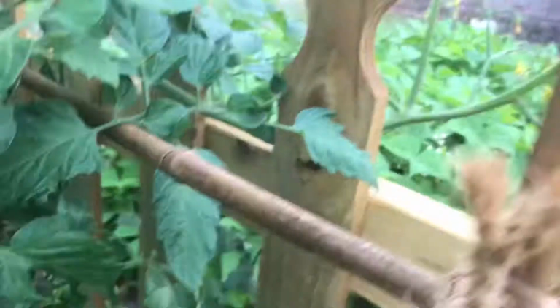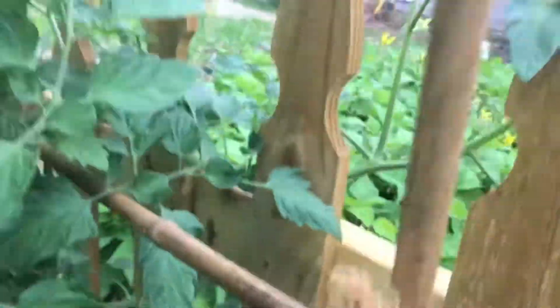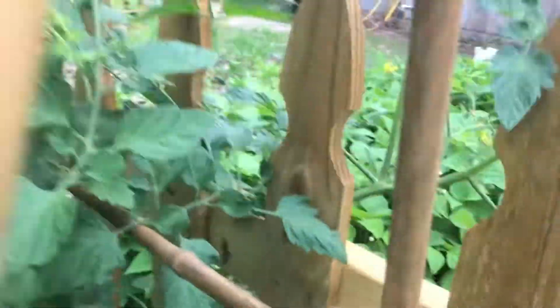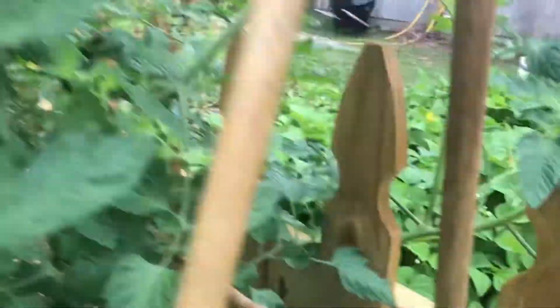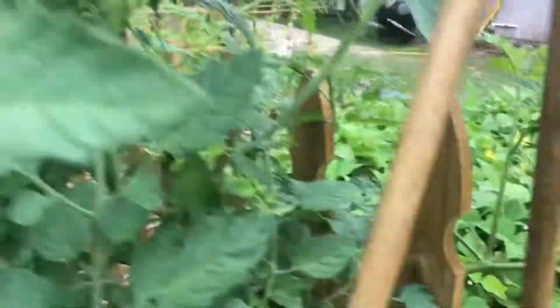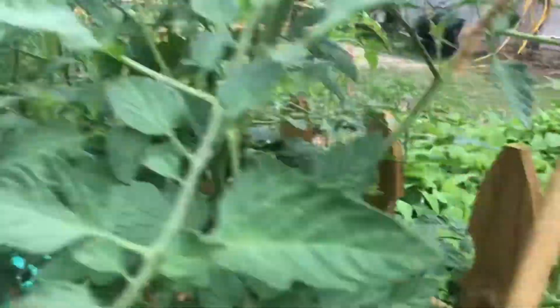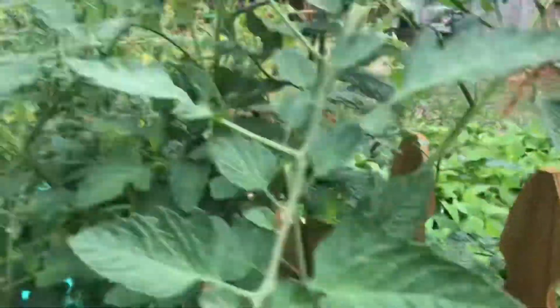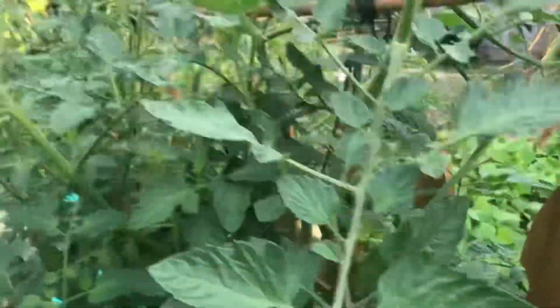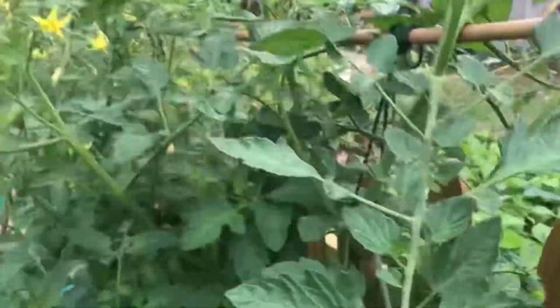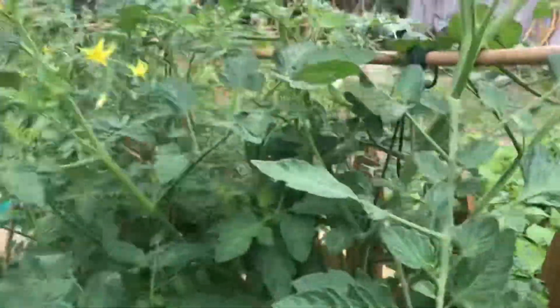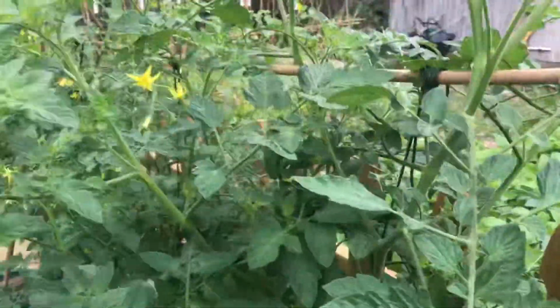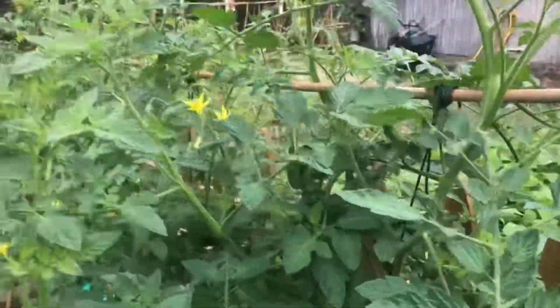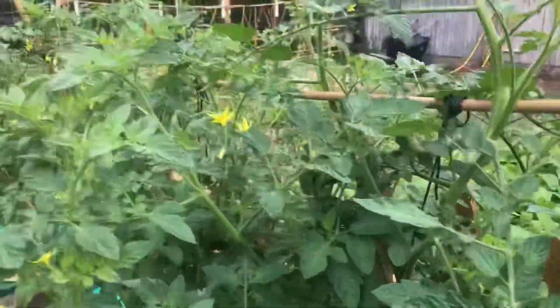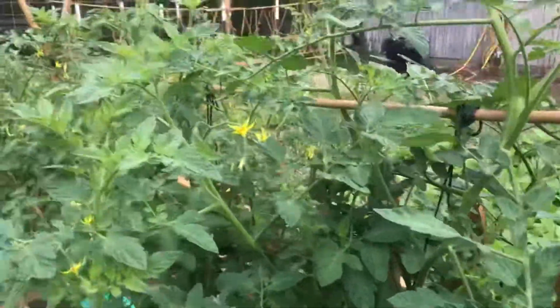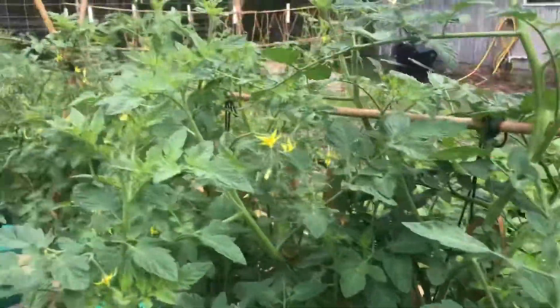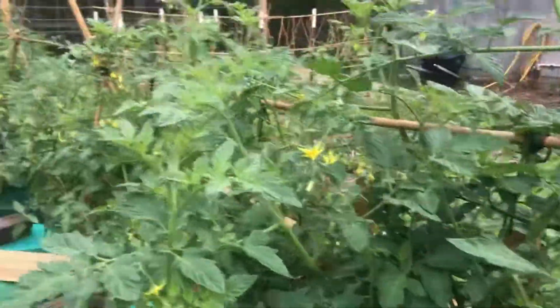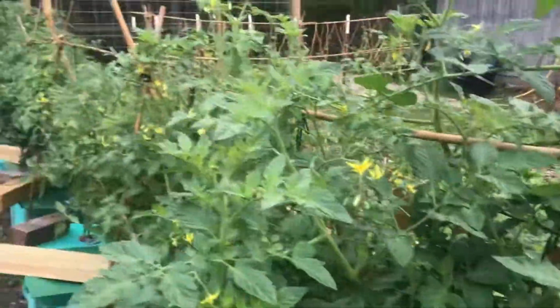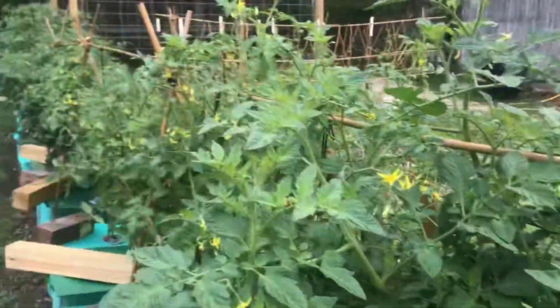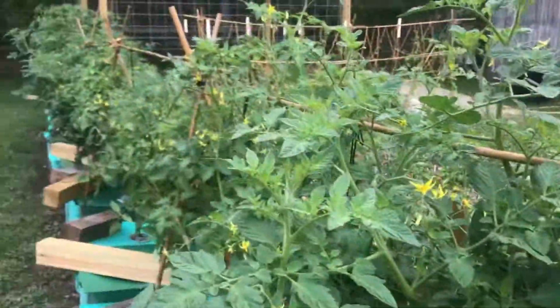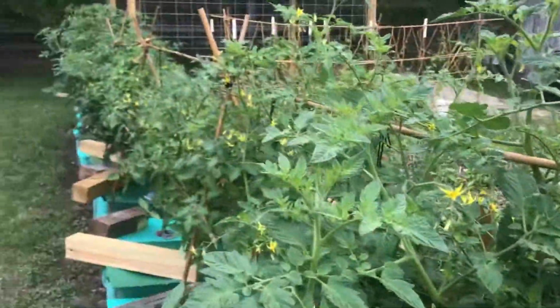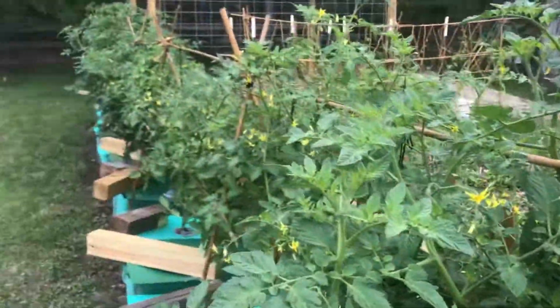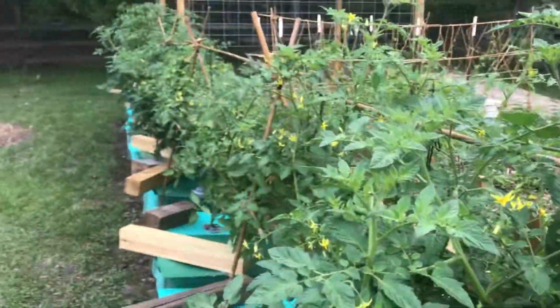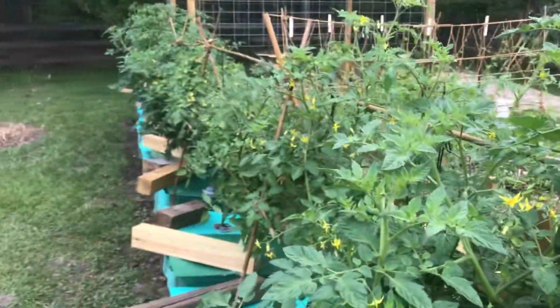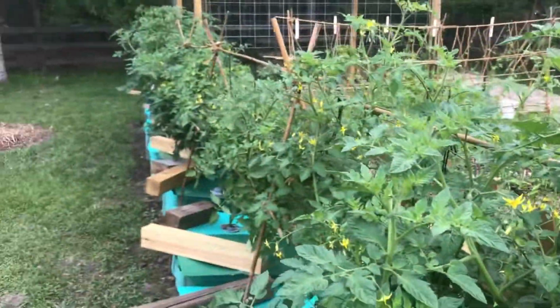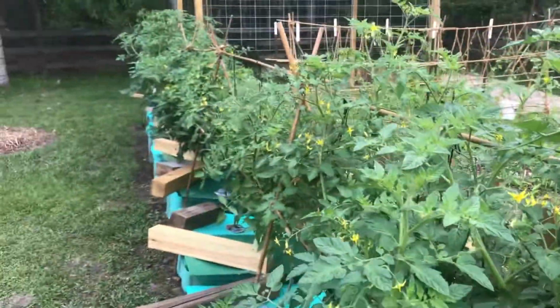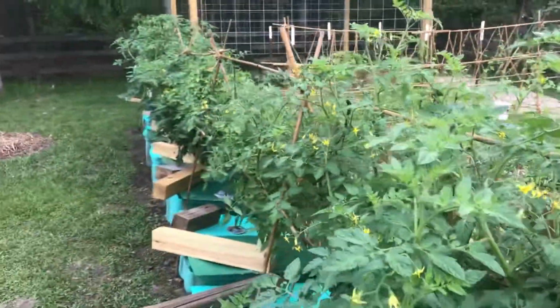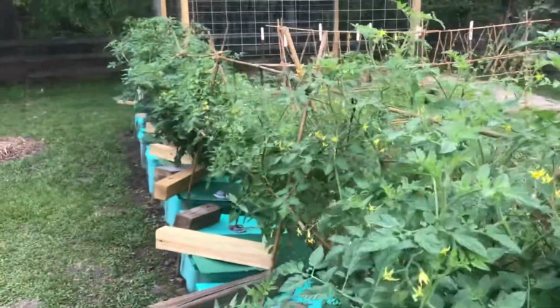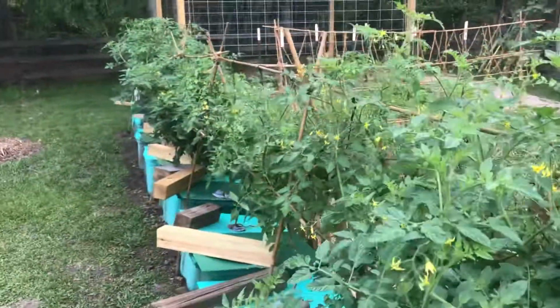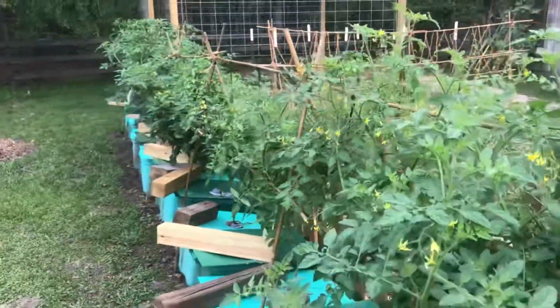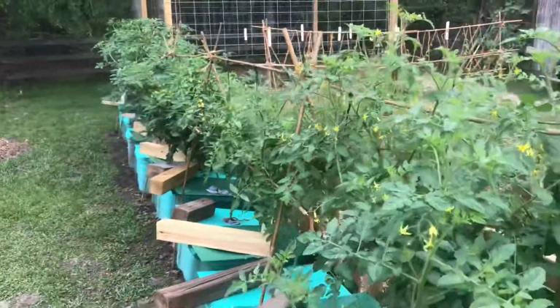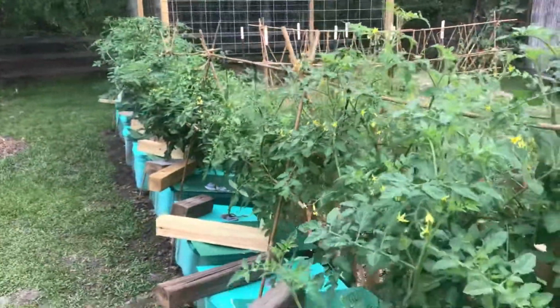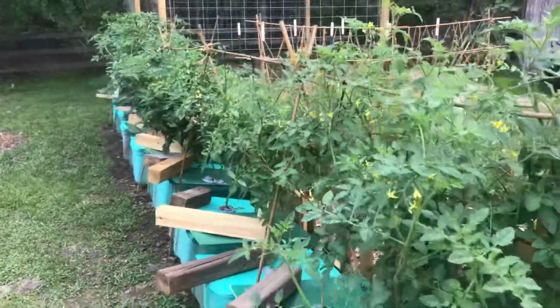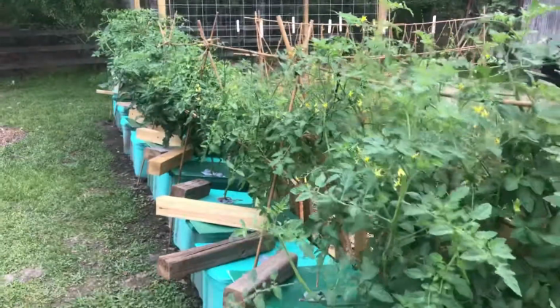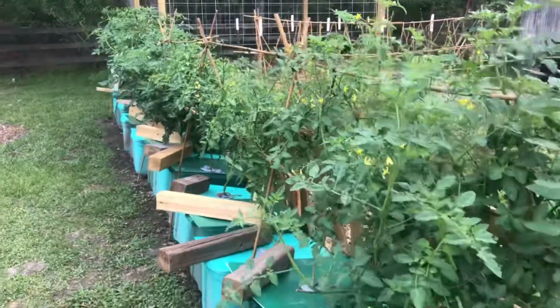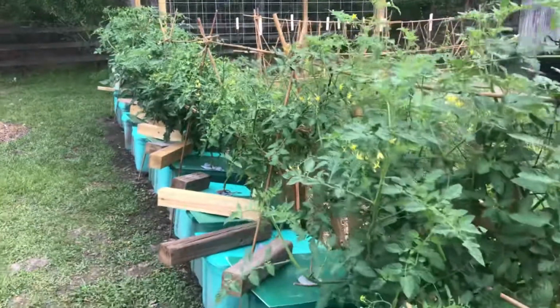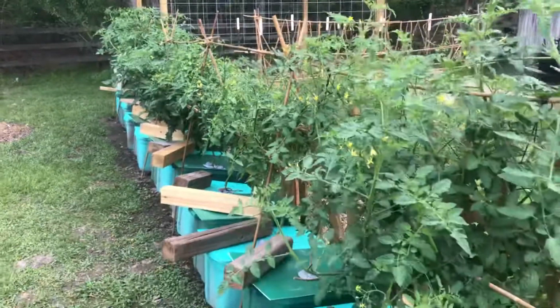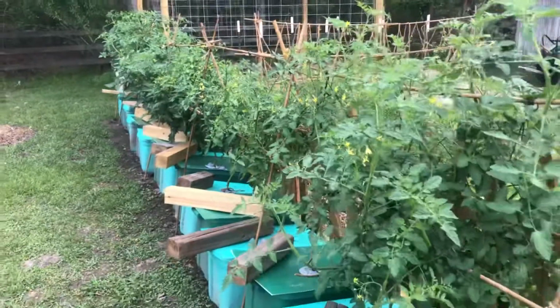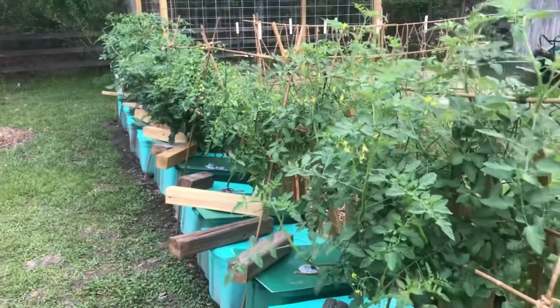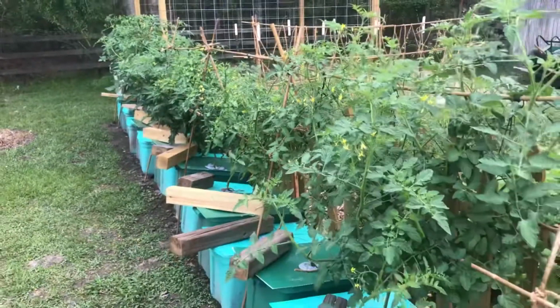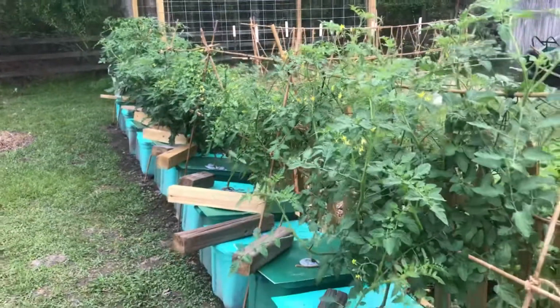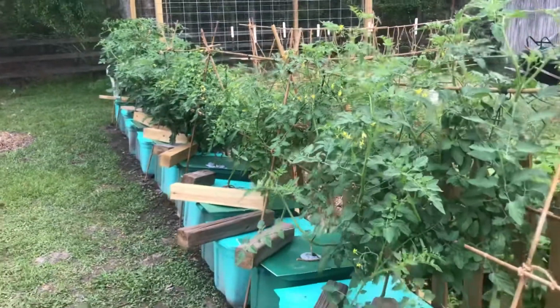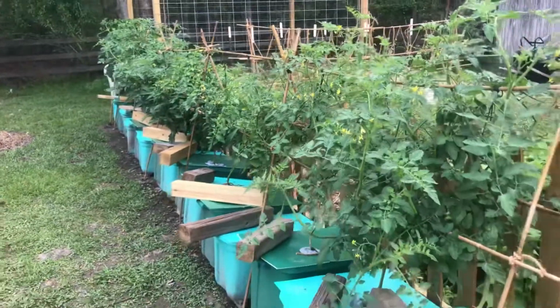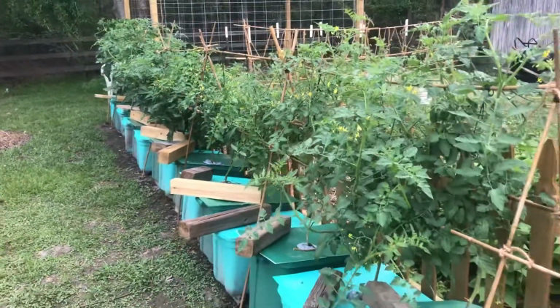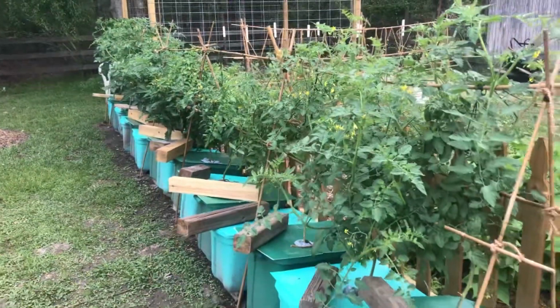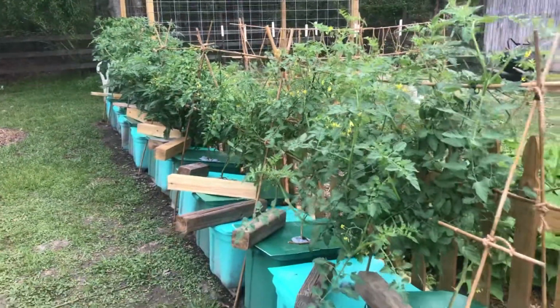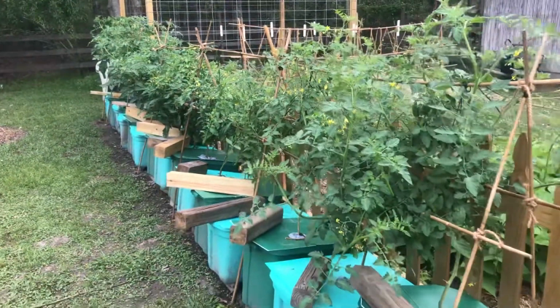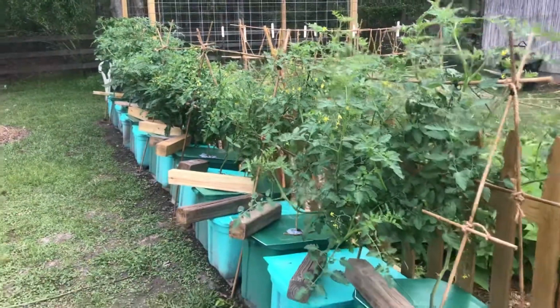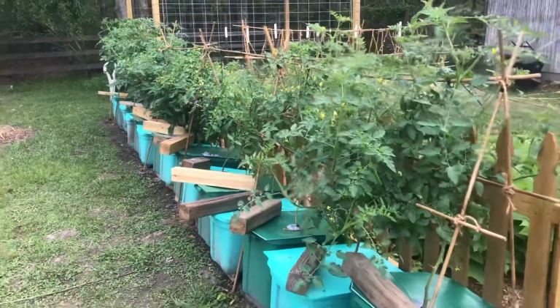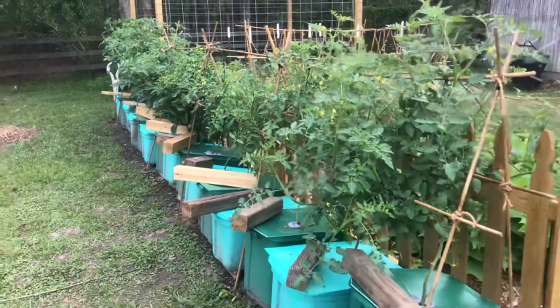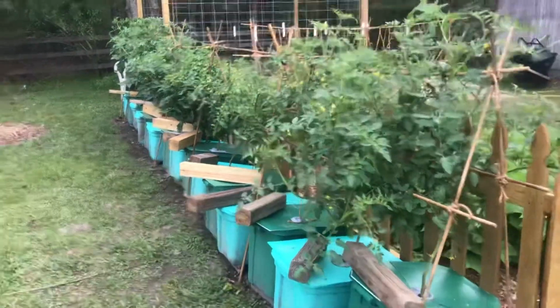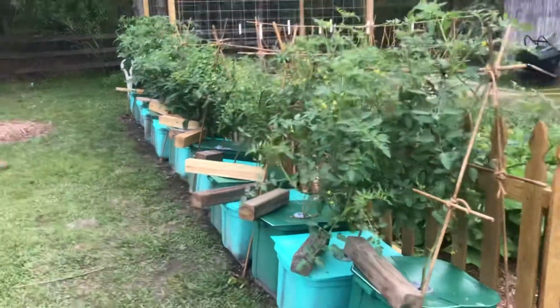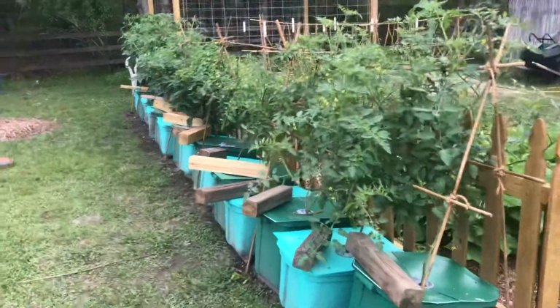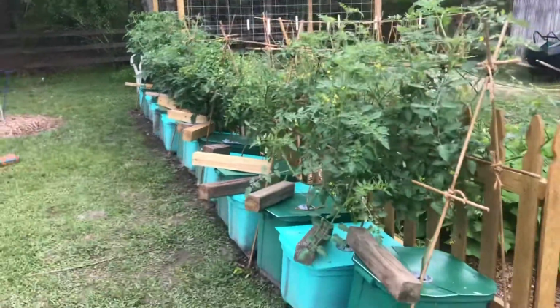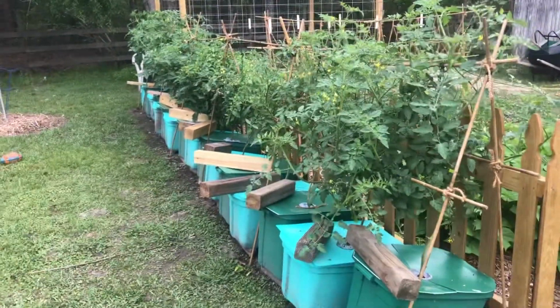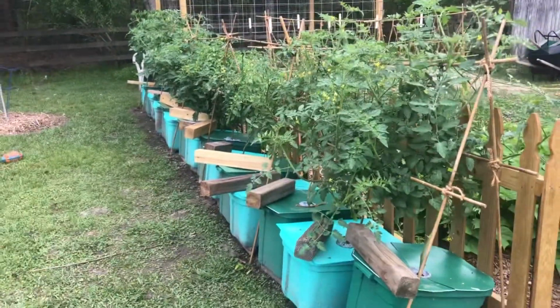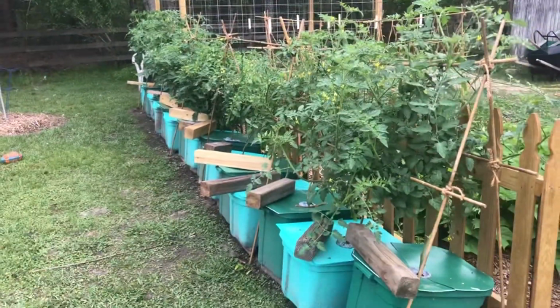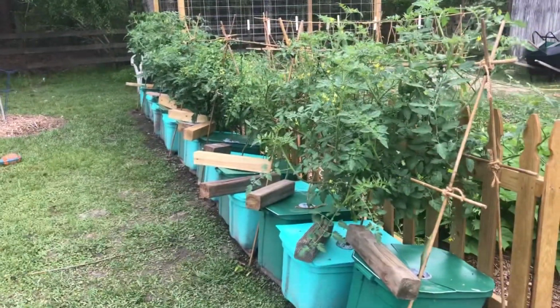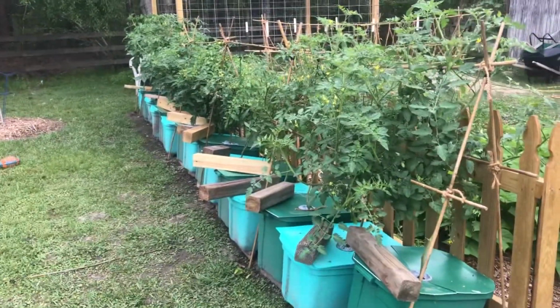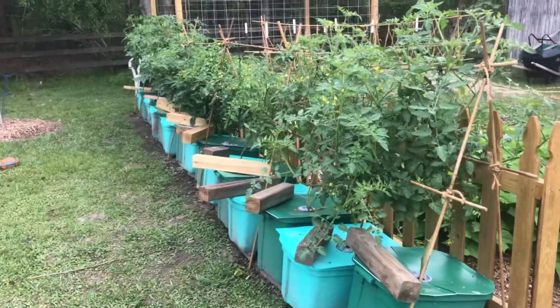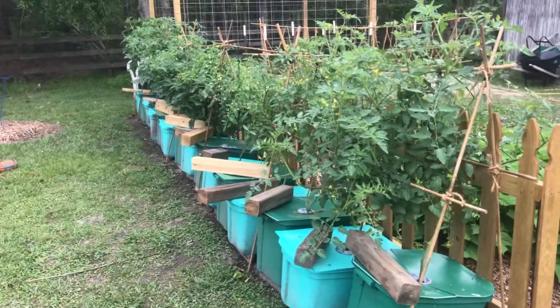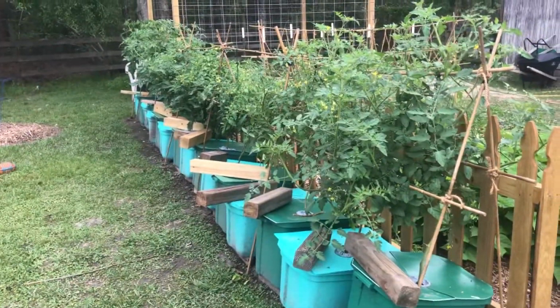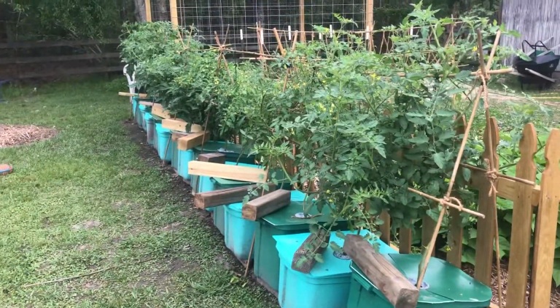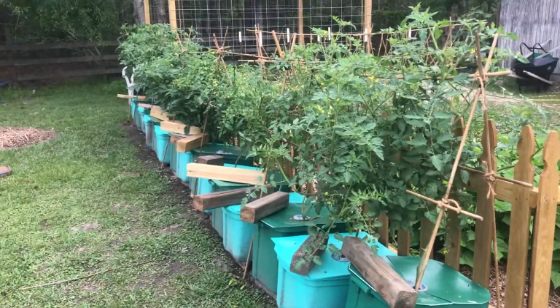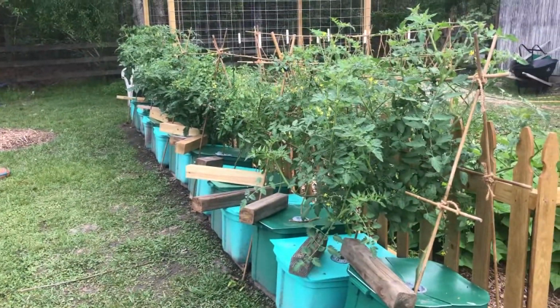So just a little bit longer and I'm going to be having quite a few tomatoes again this year. Y'all have a good one.